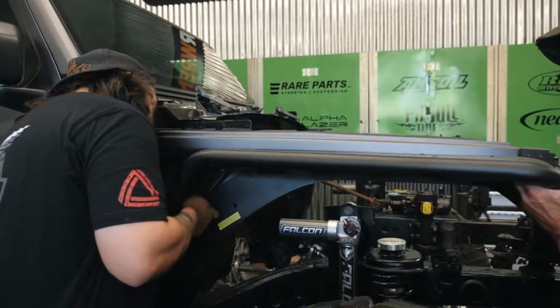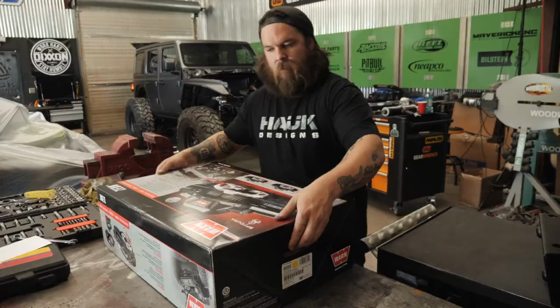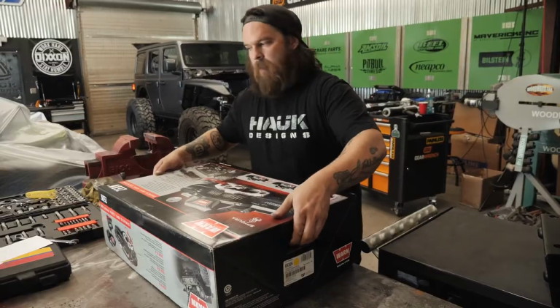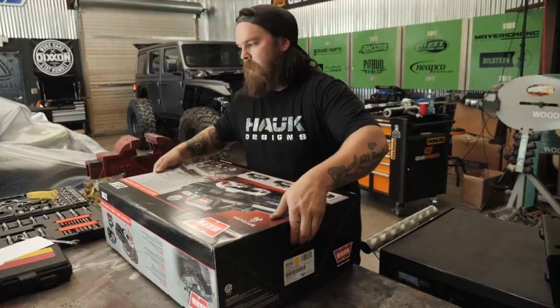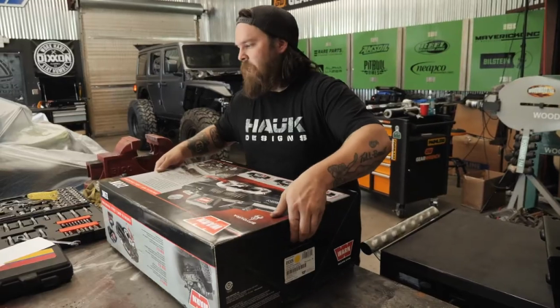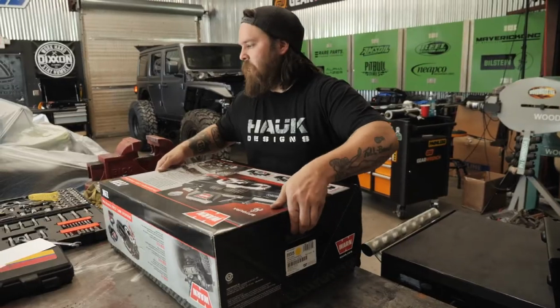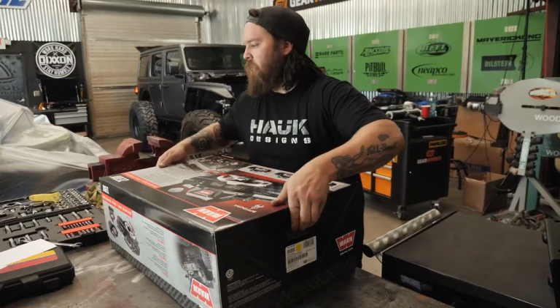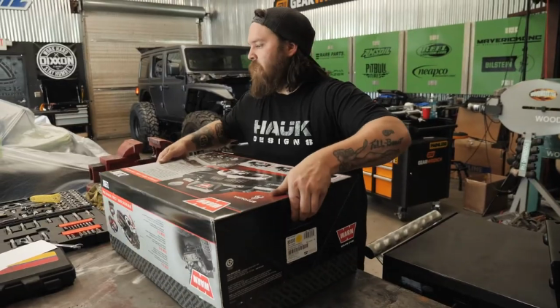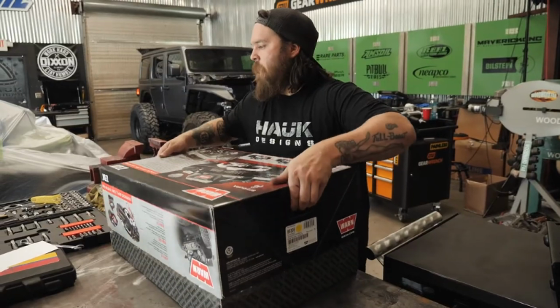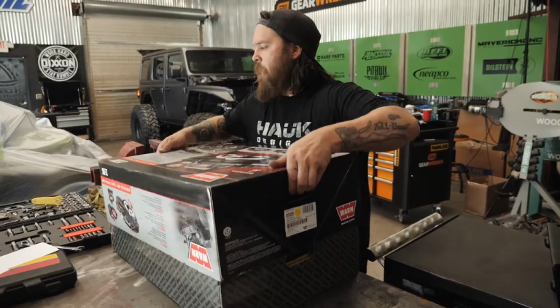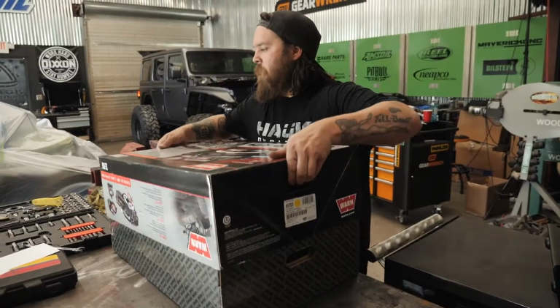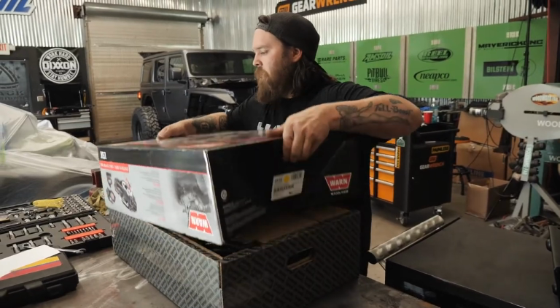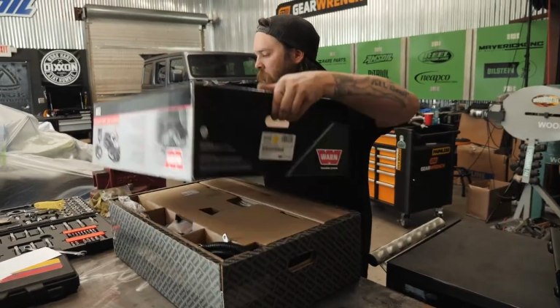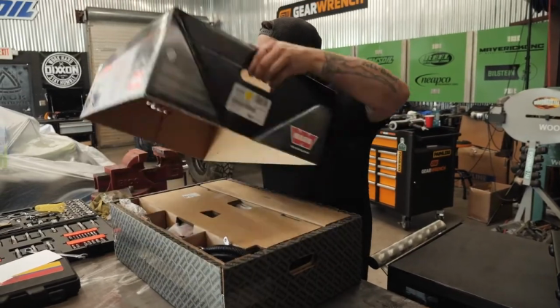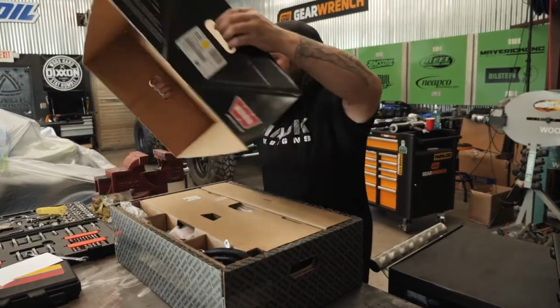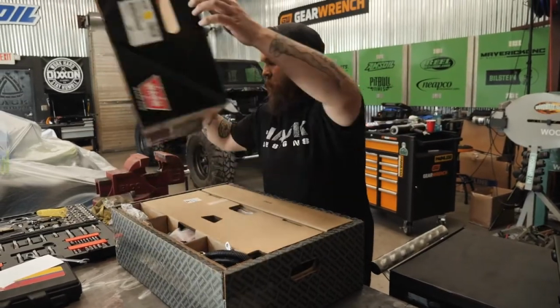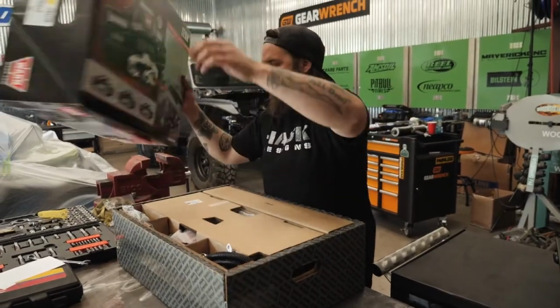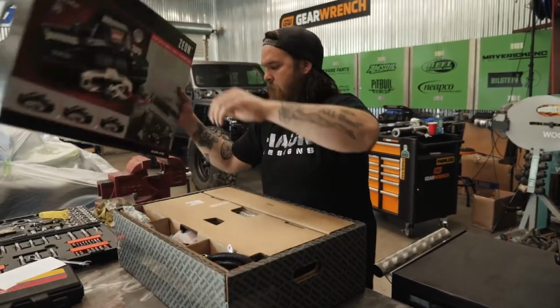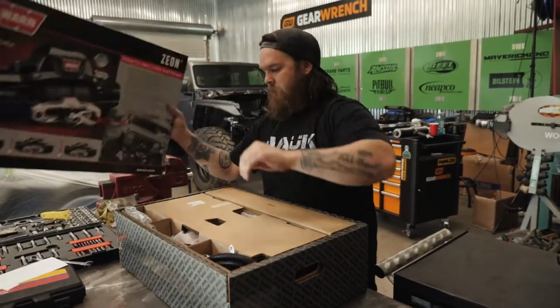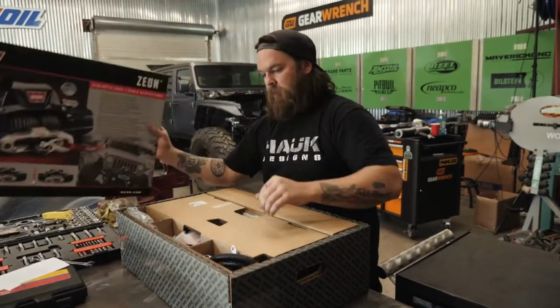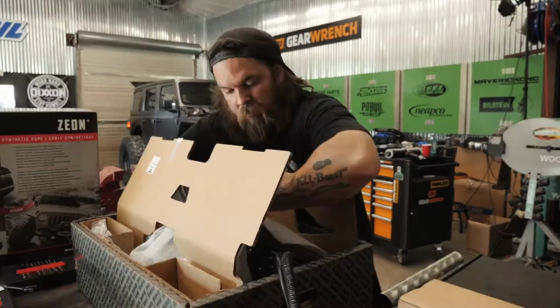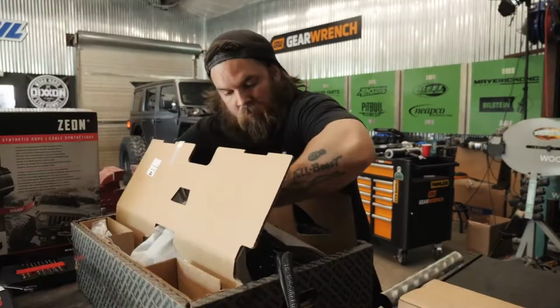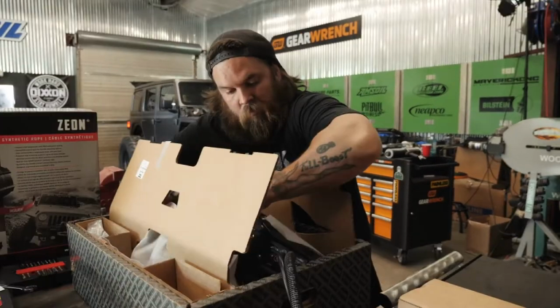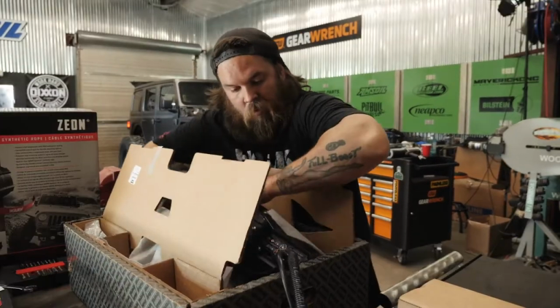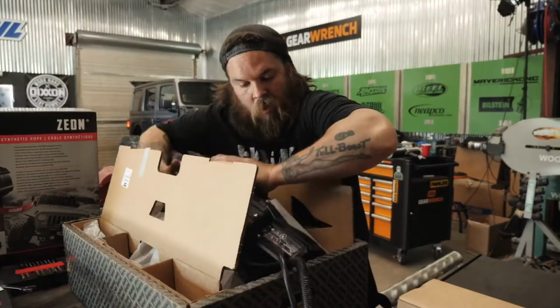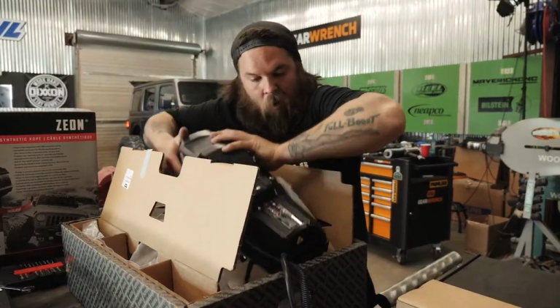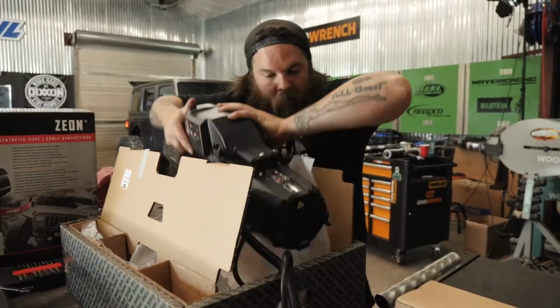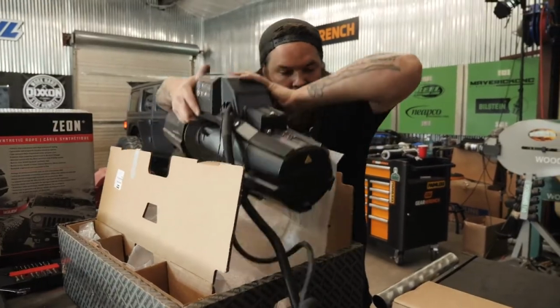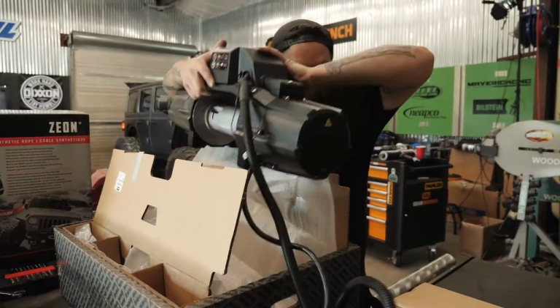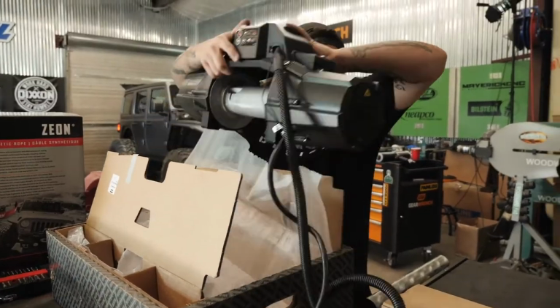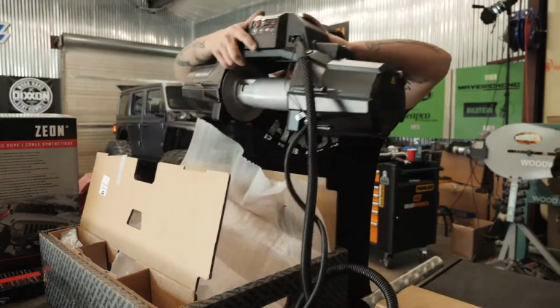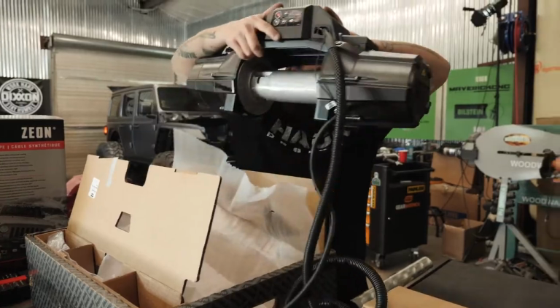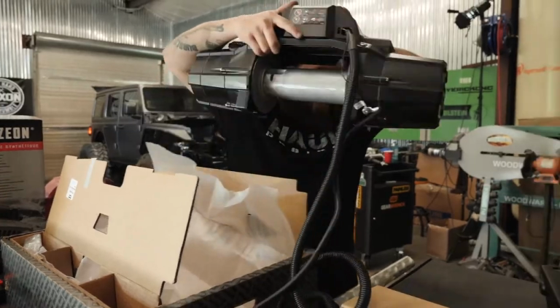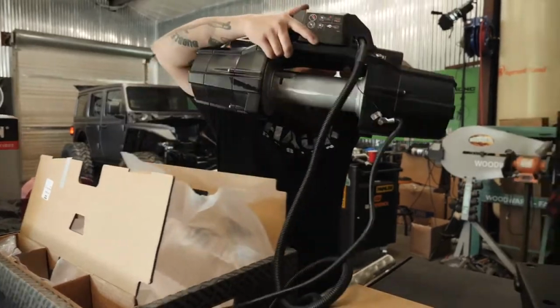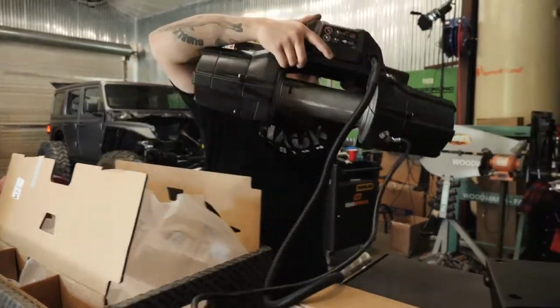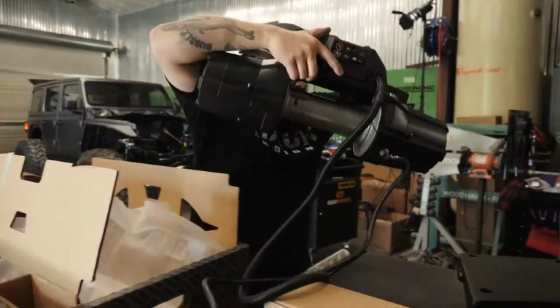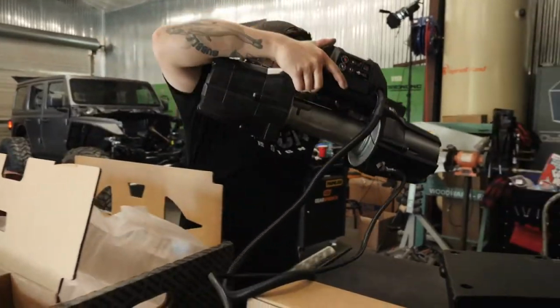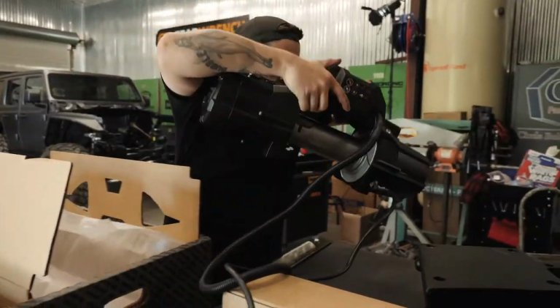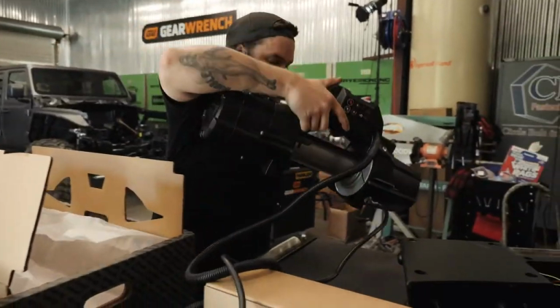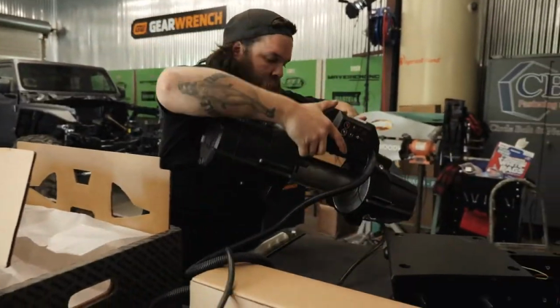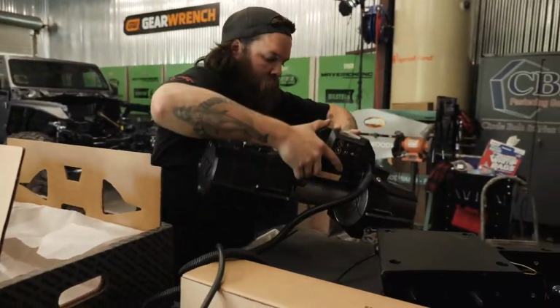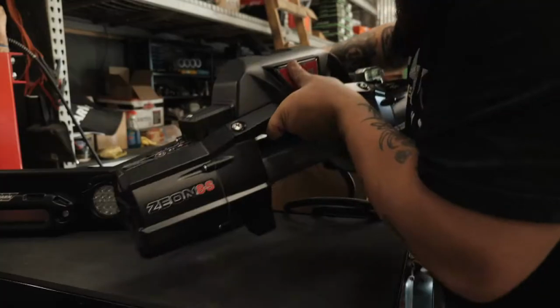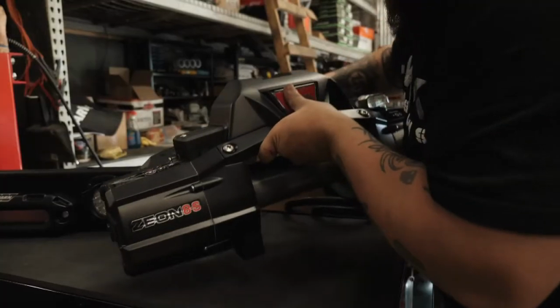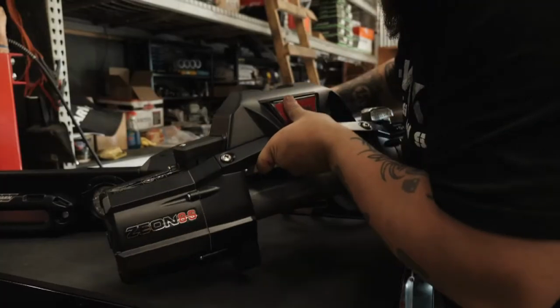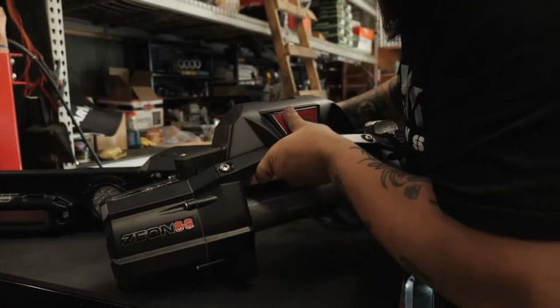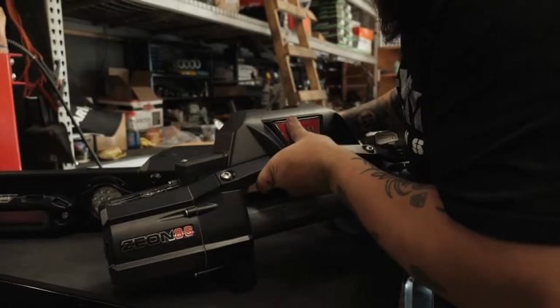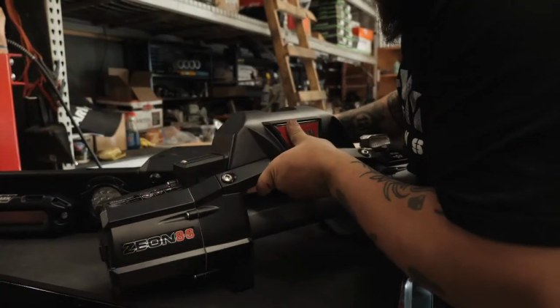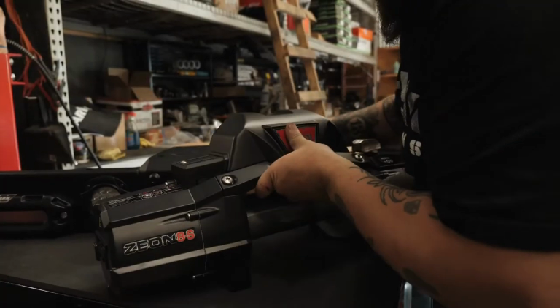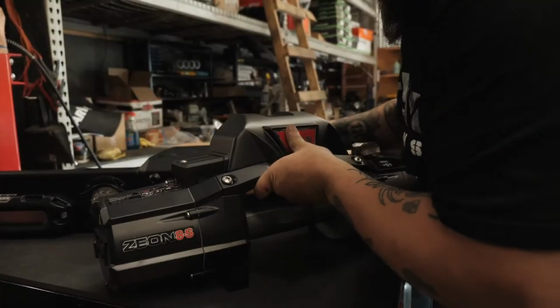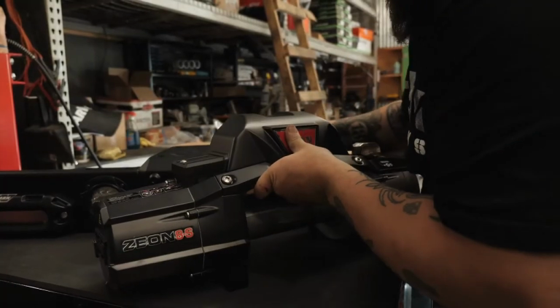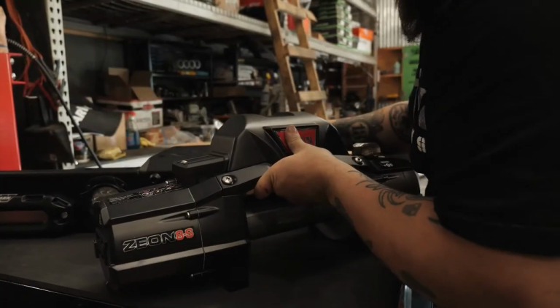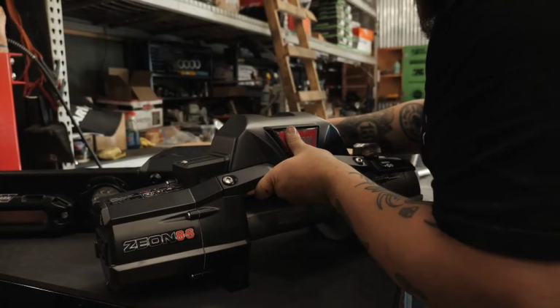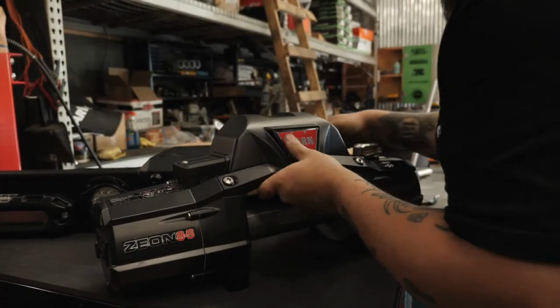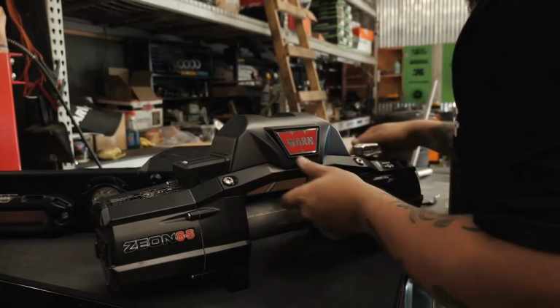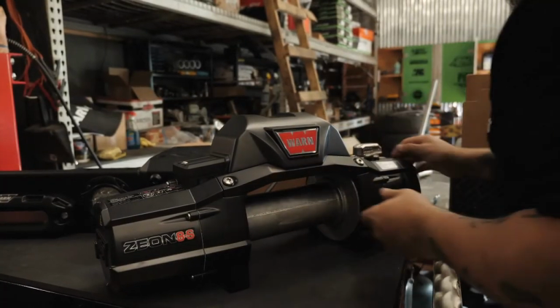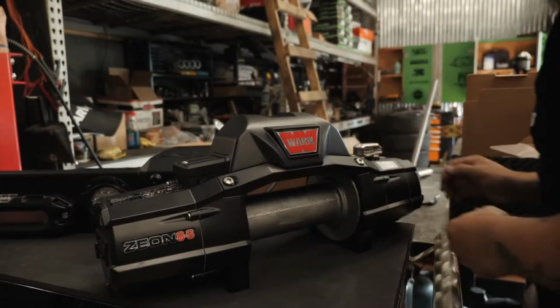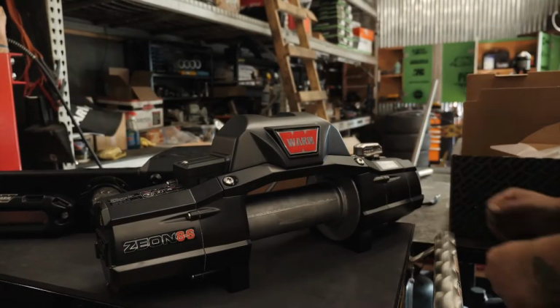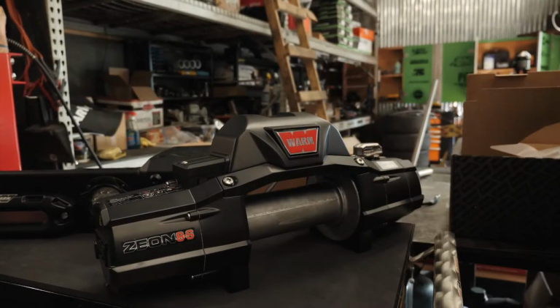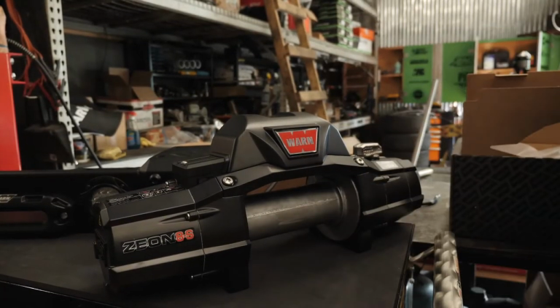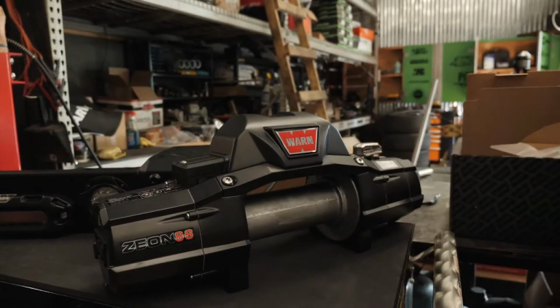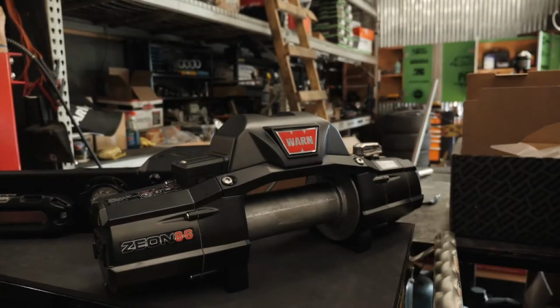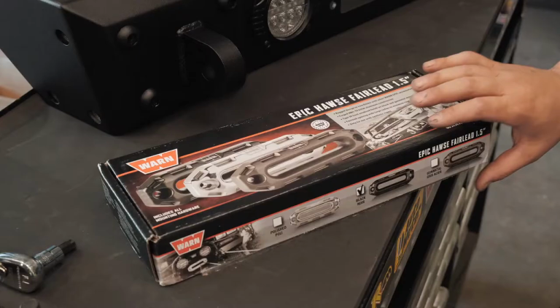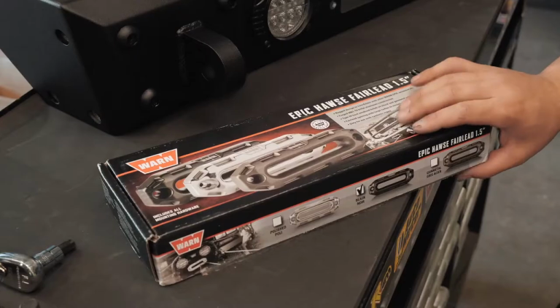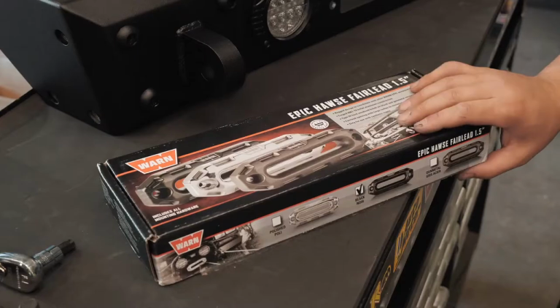We've been using Warn winches for over a decade on all of our builds. This Warn Xeon winch is going to be a perfect fit on our Hawk Off-Road bumper.